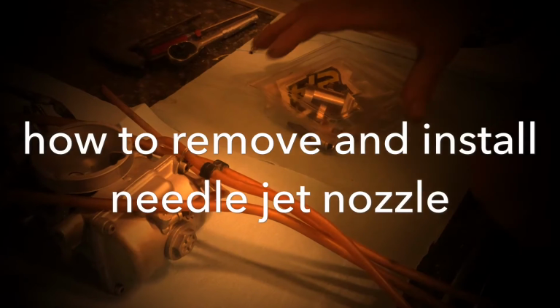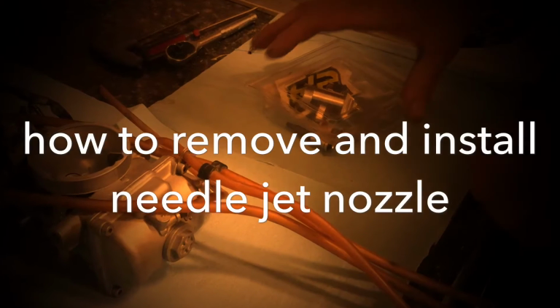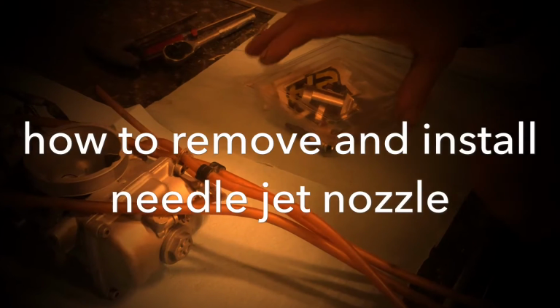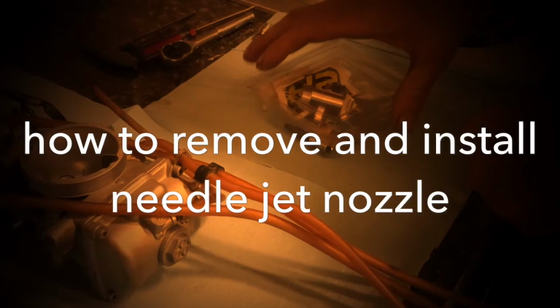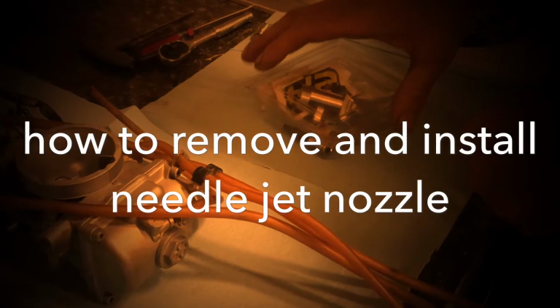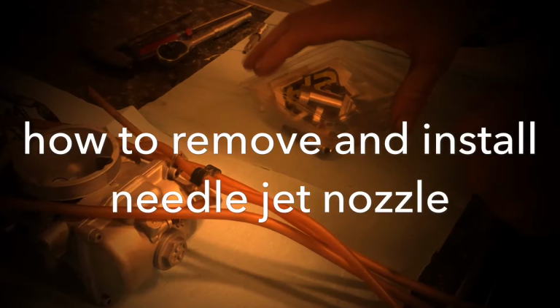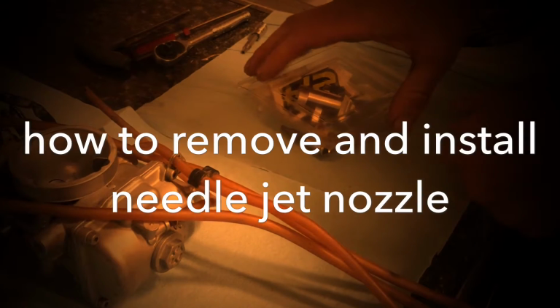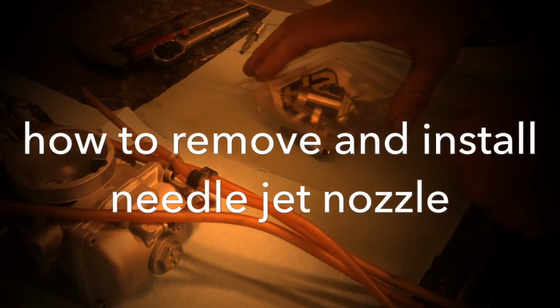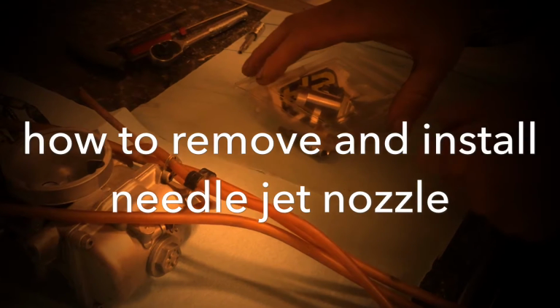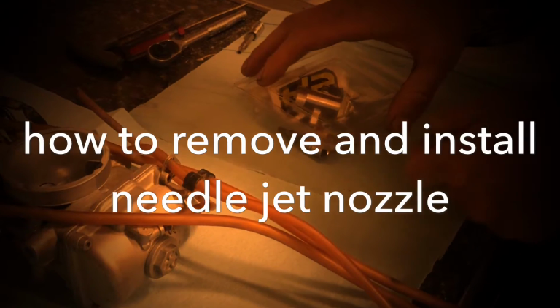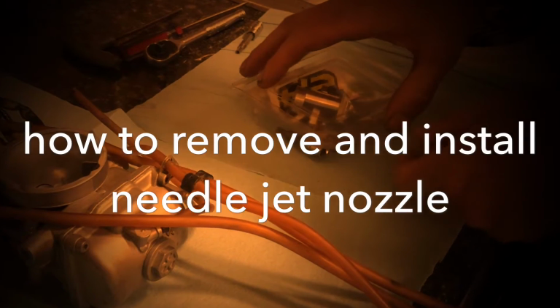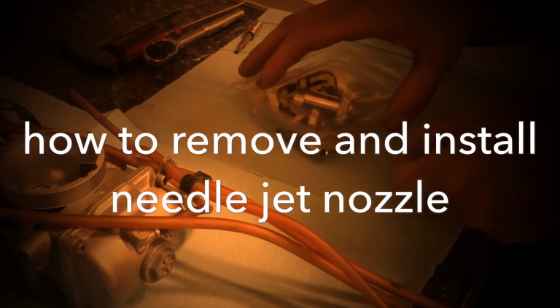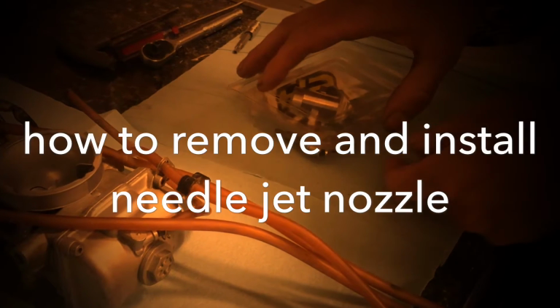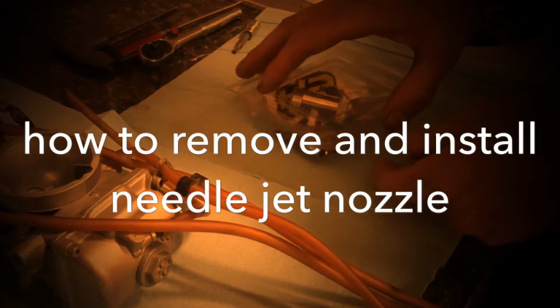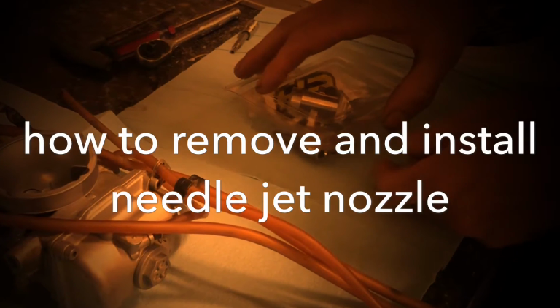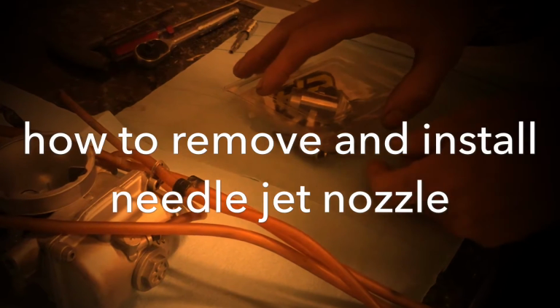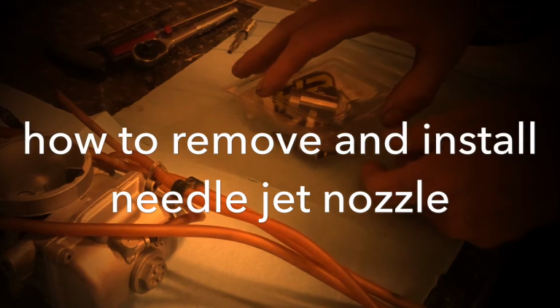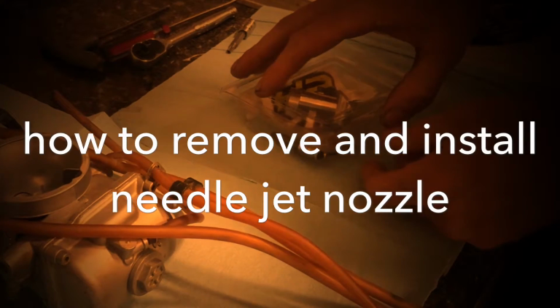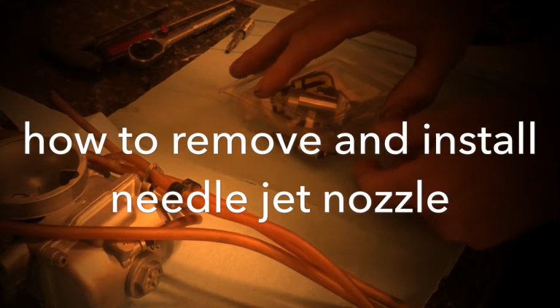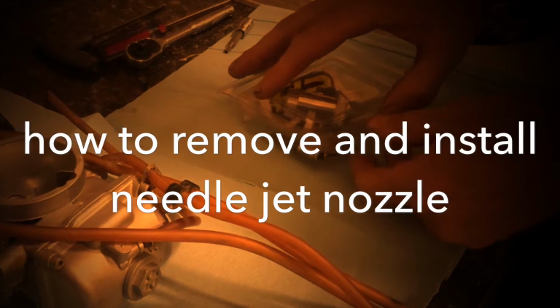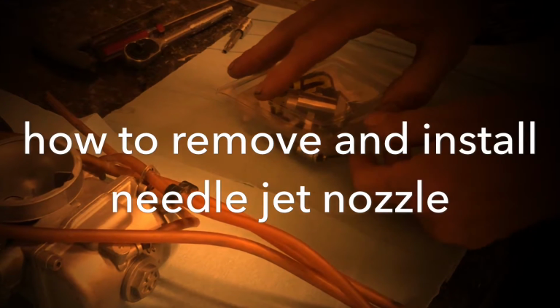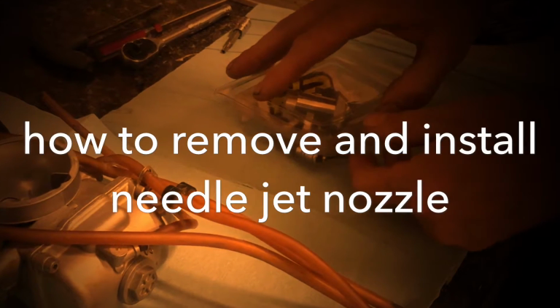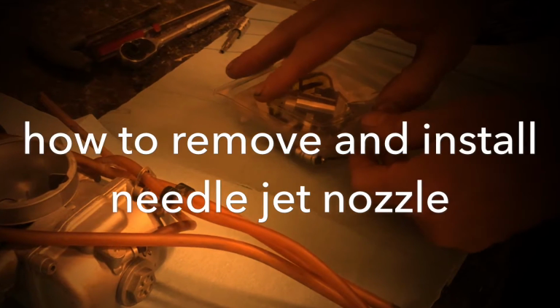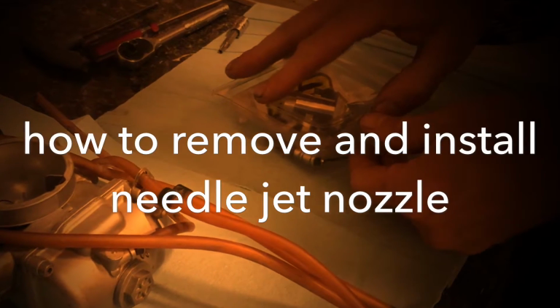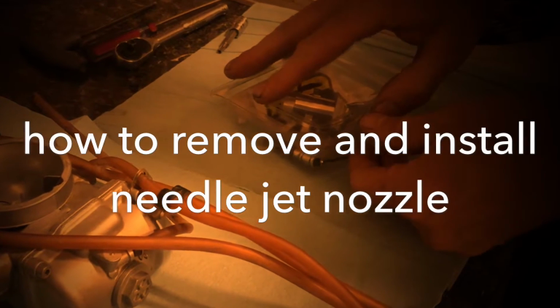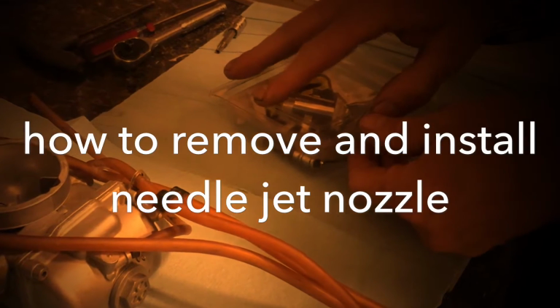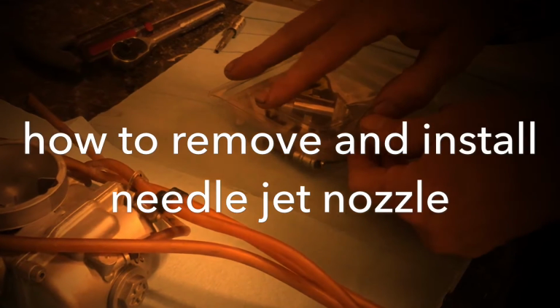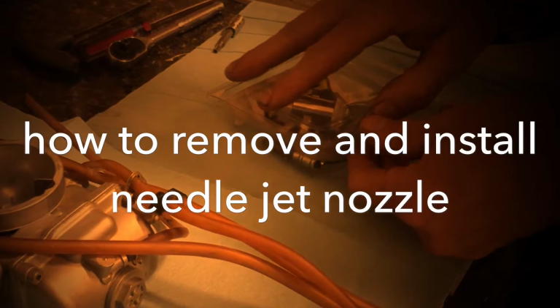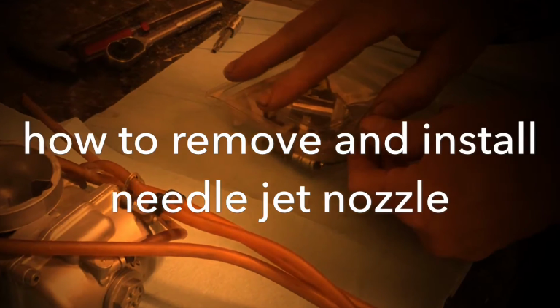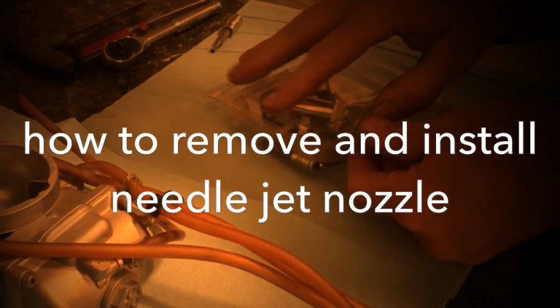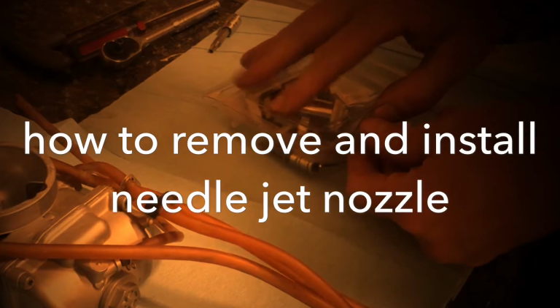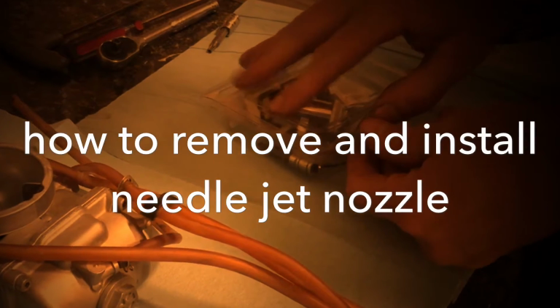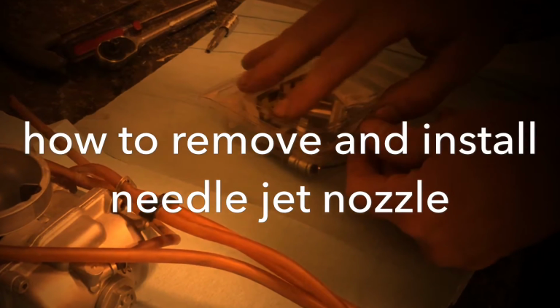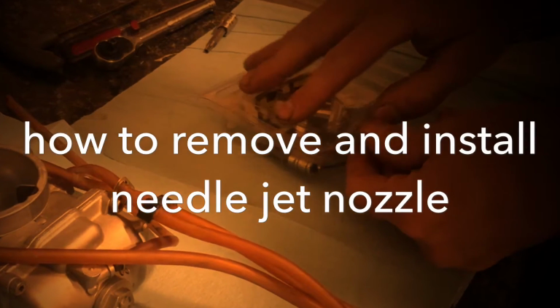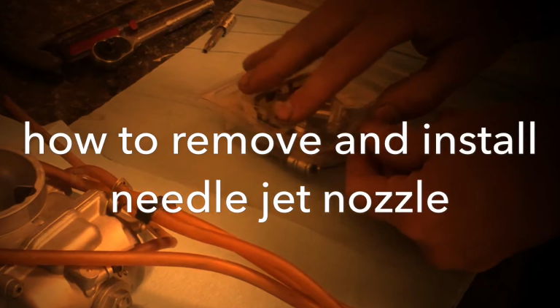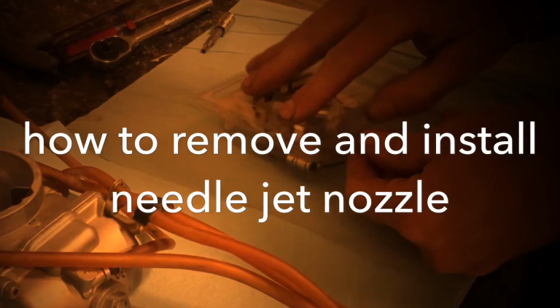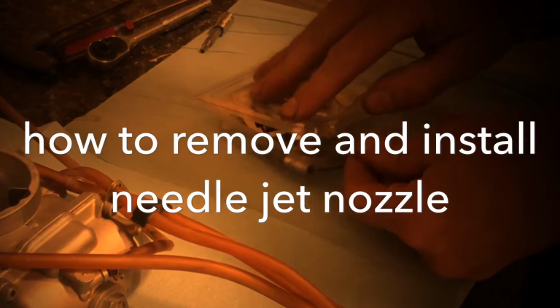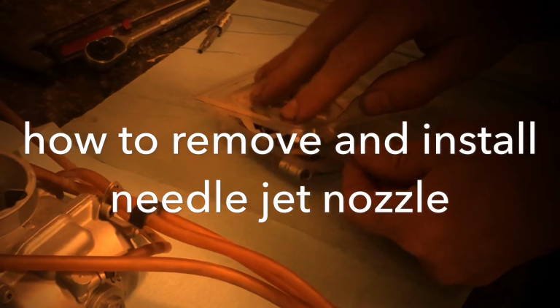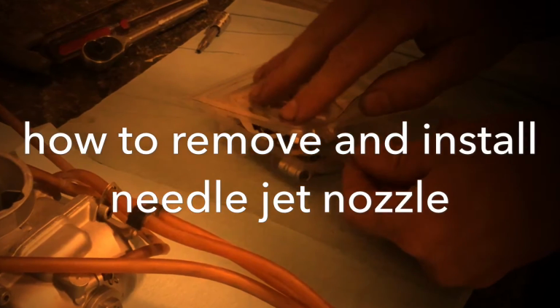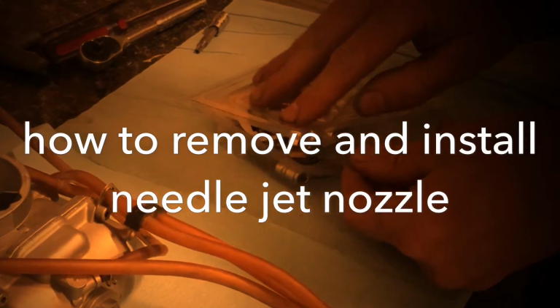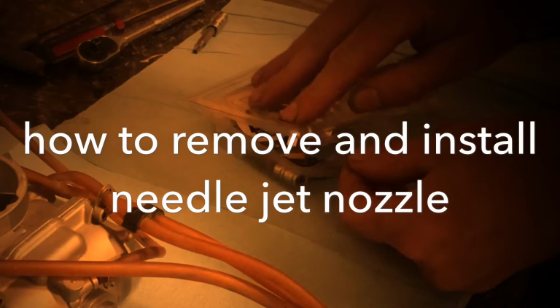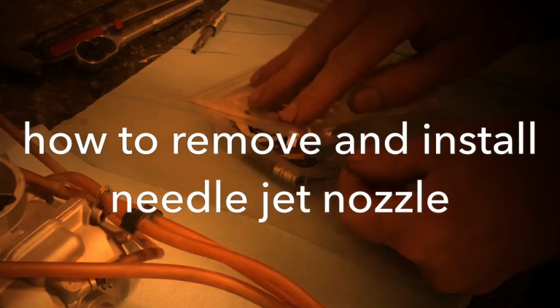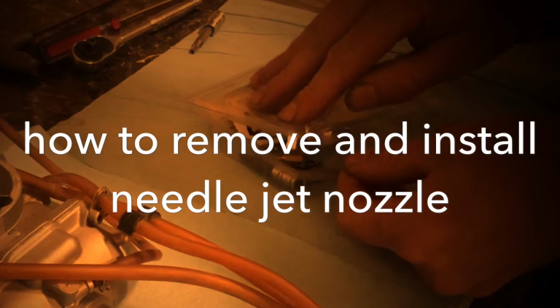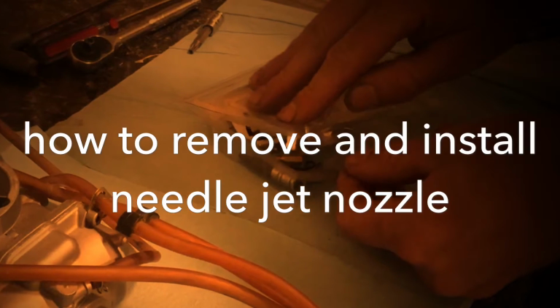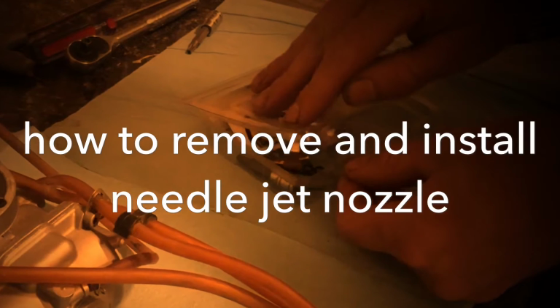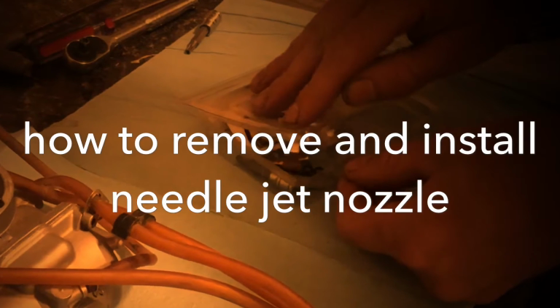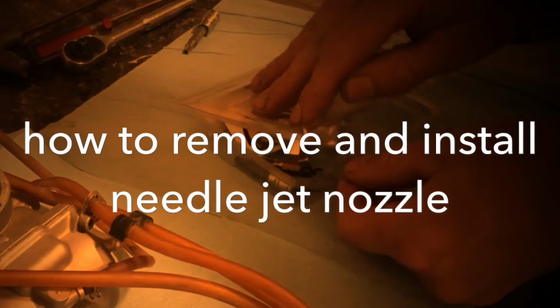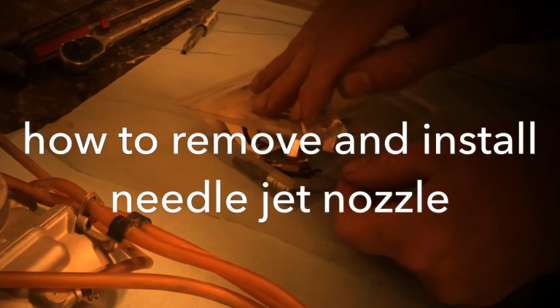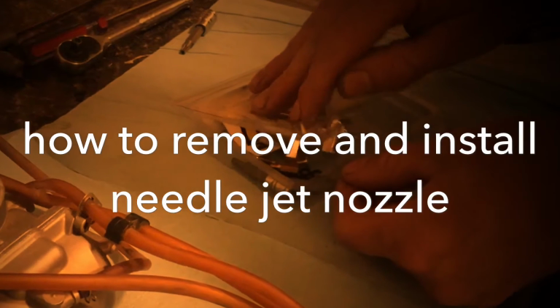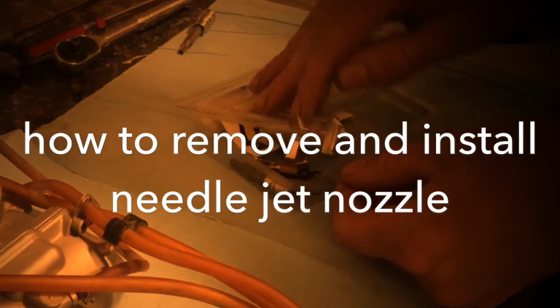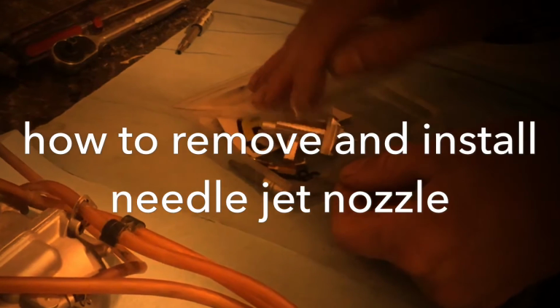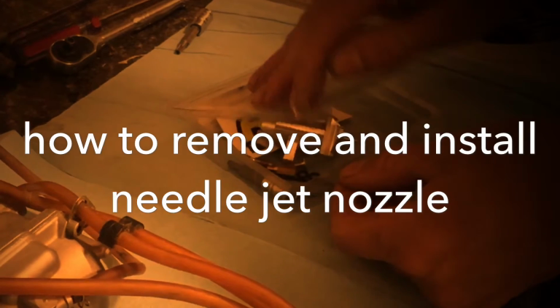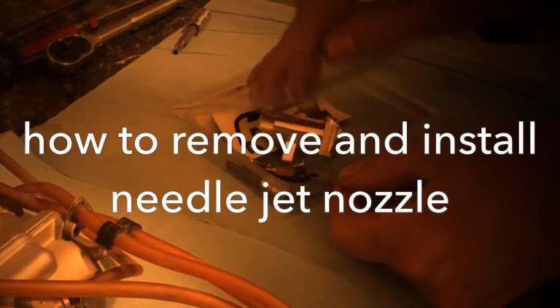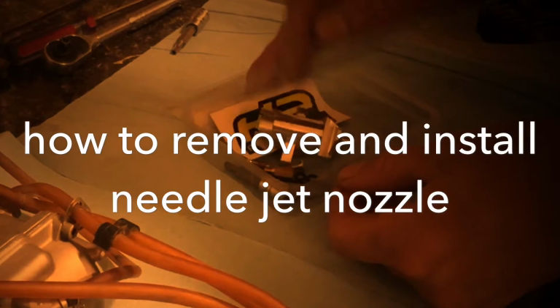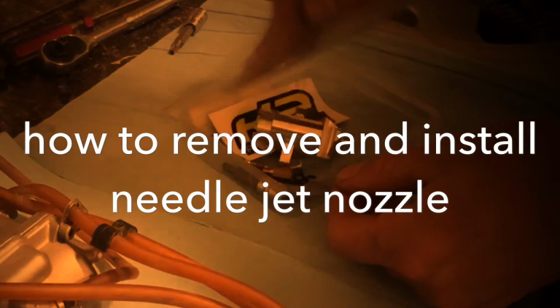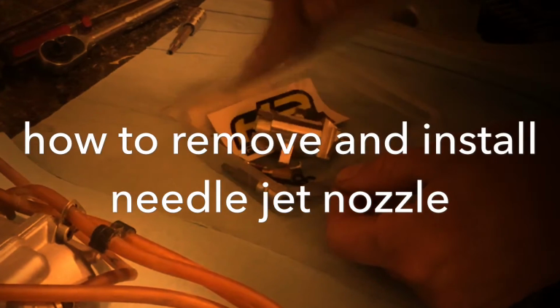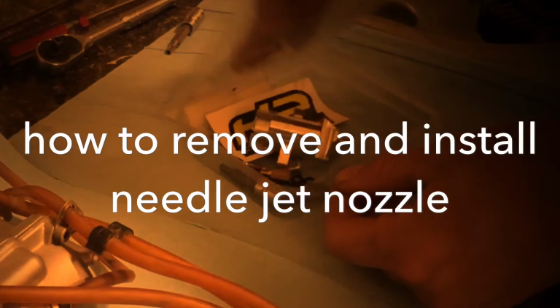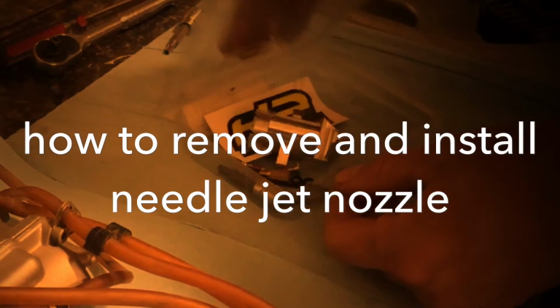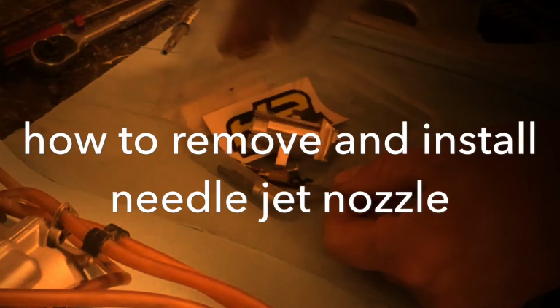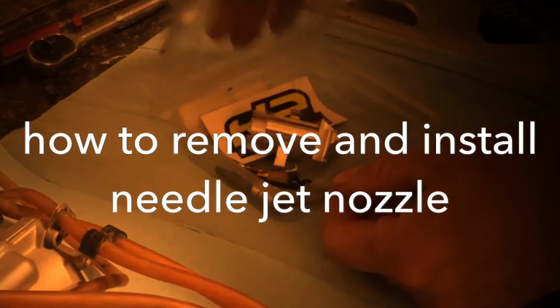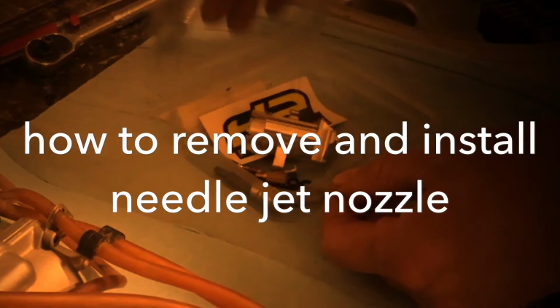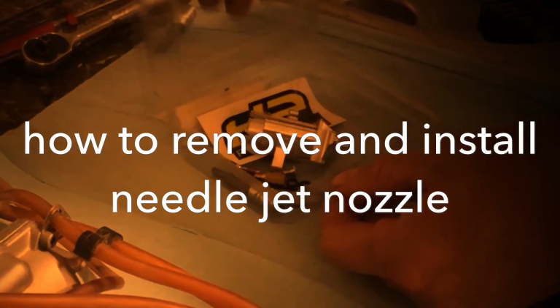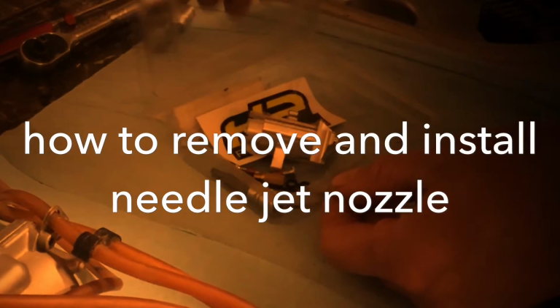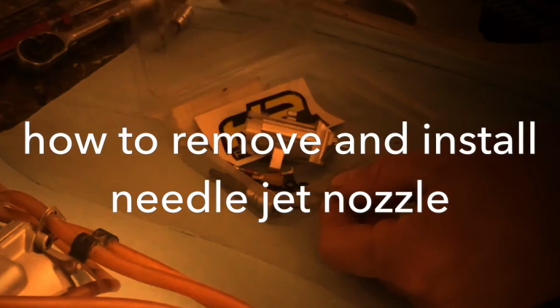In this video, we're going to show you how to properly remove and install your needle jet nozzle for your STIC metering block system.